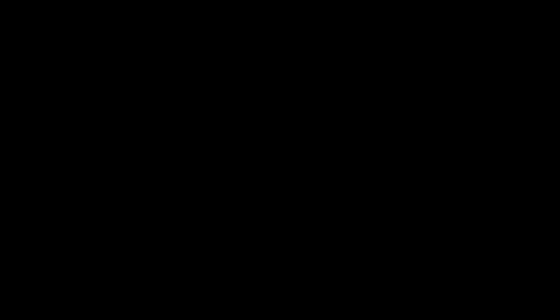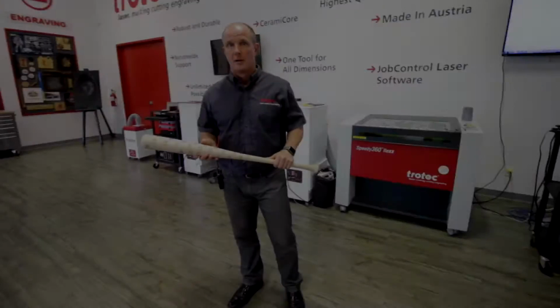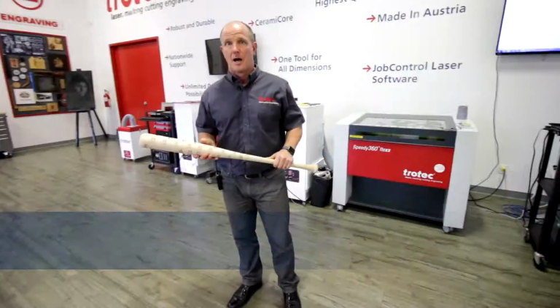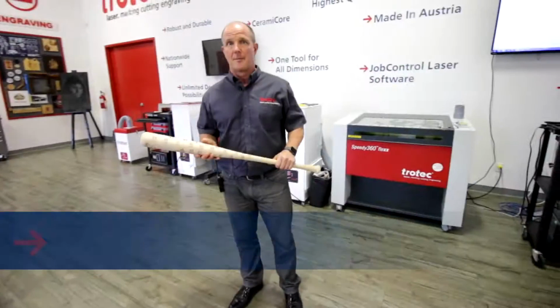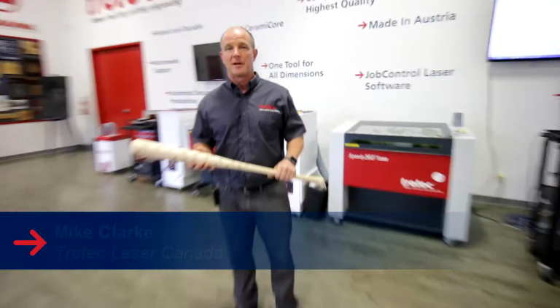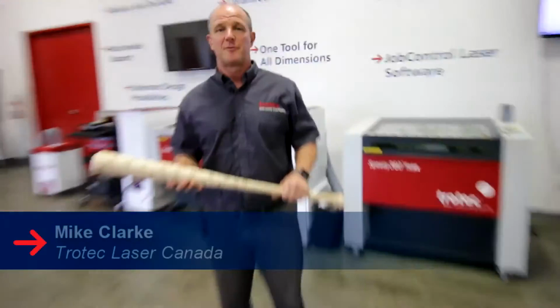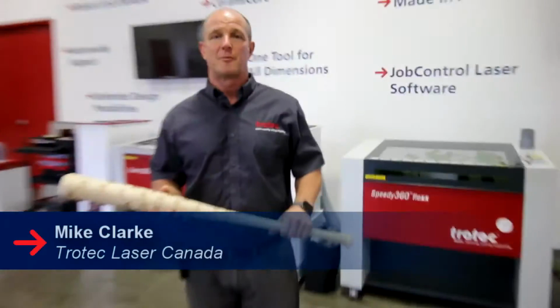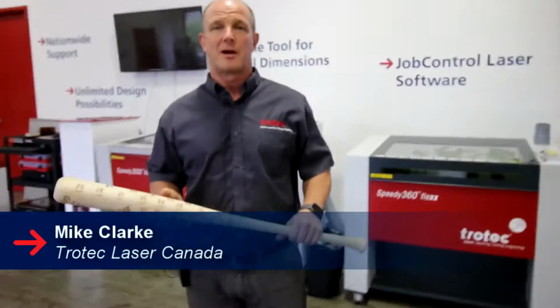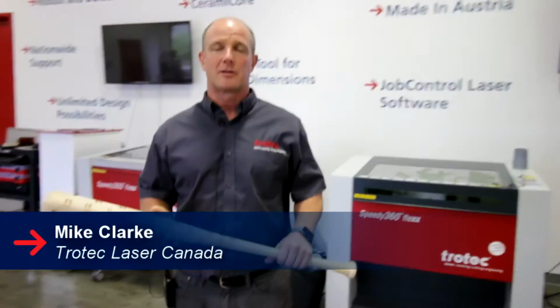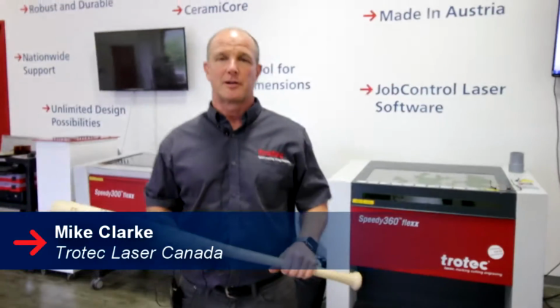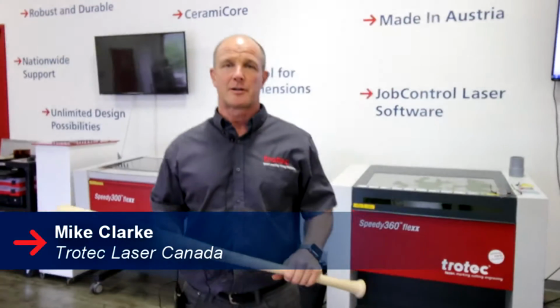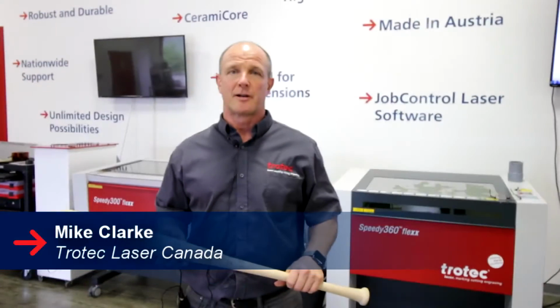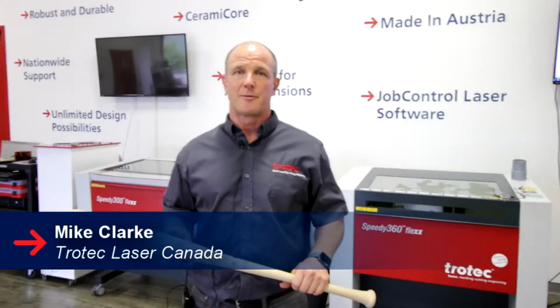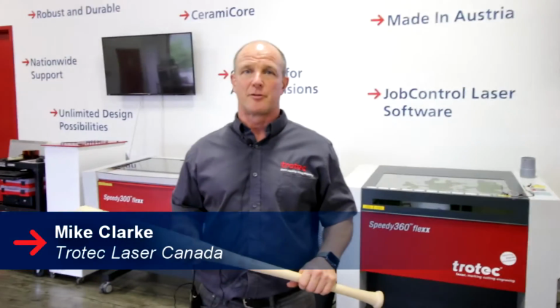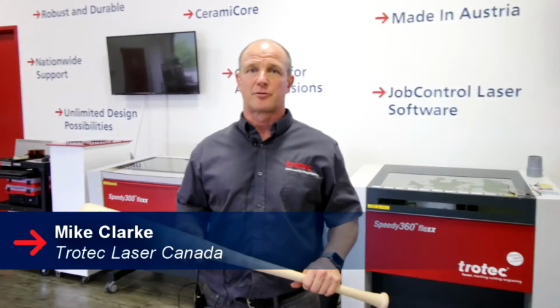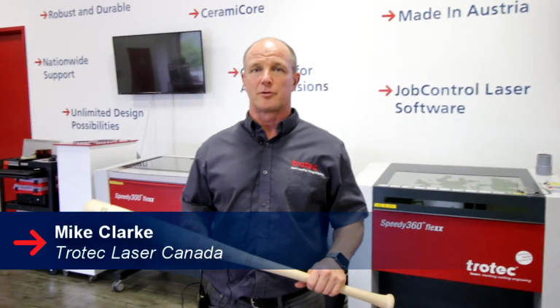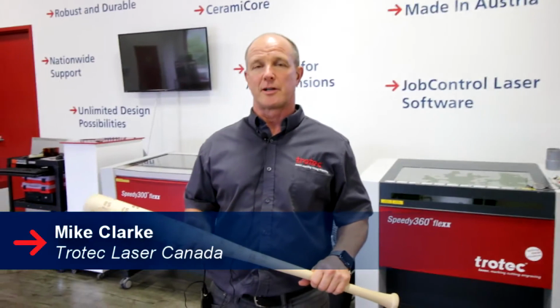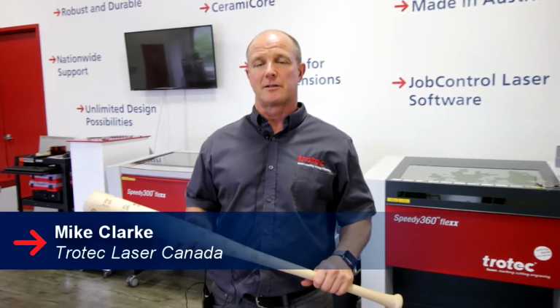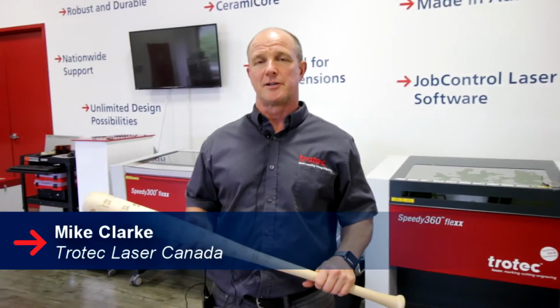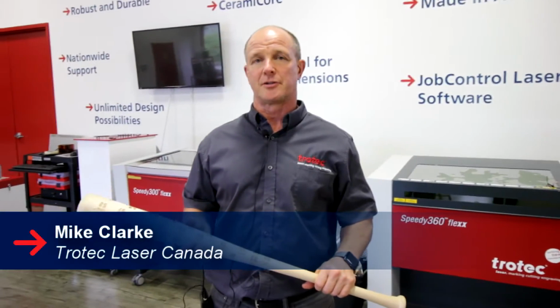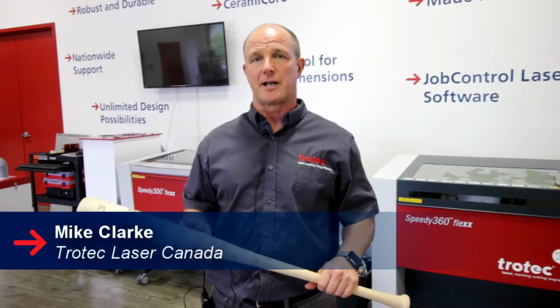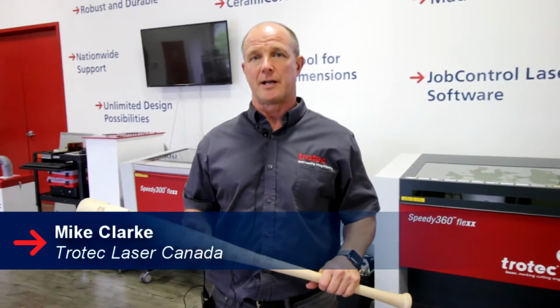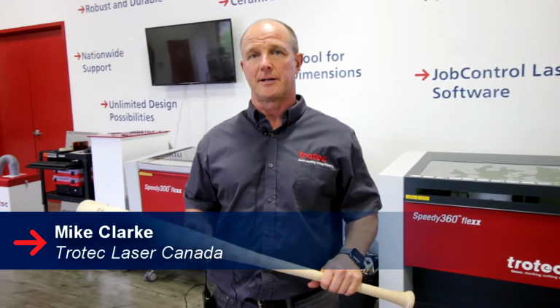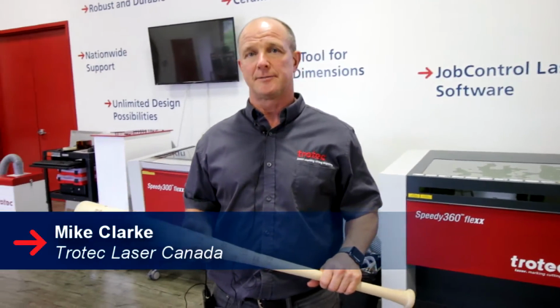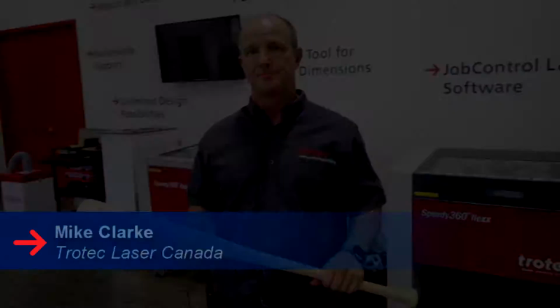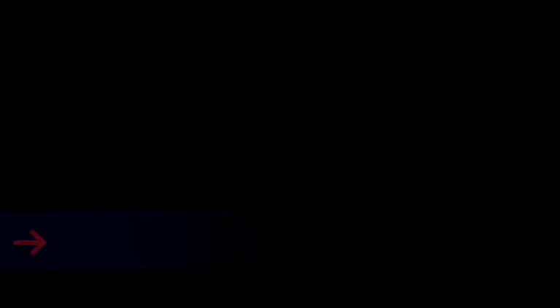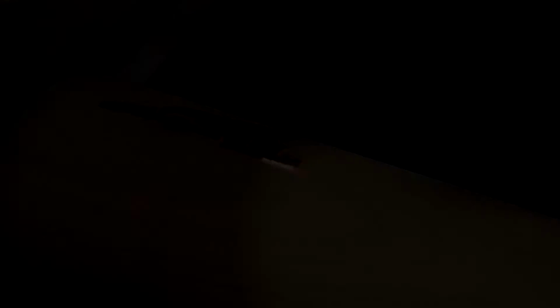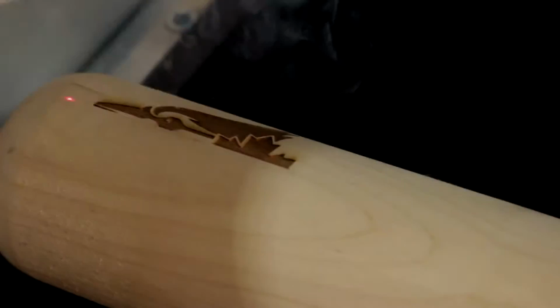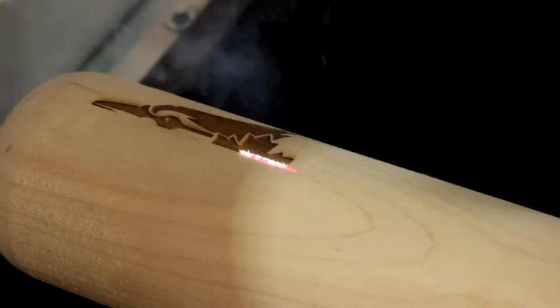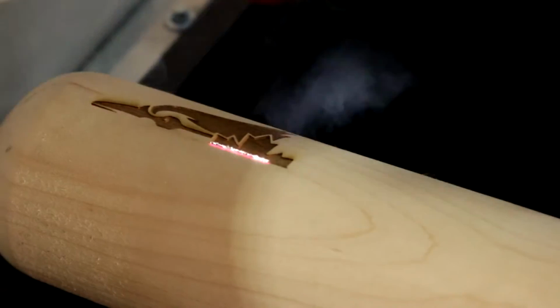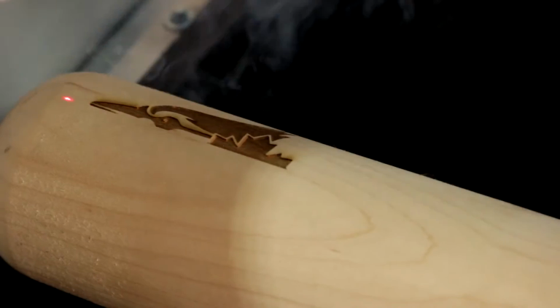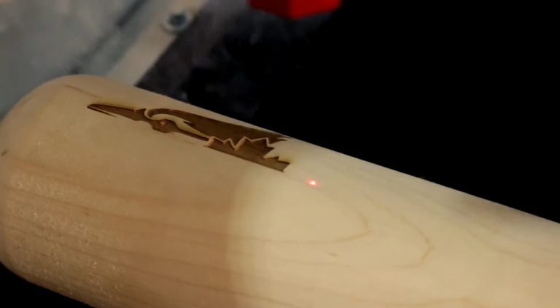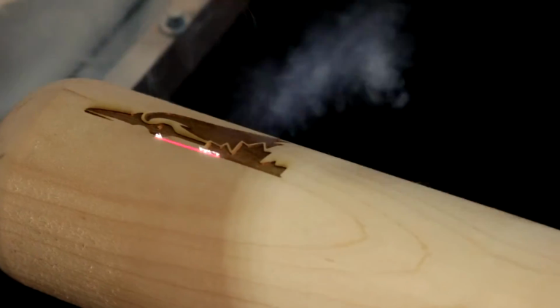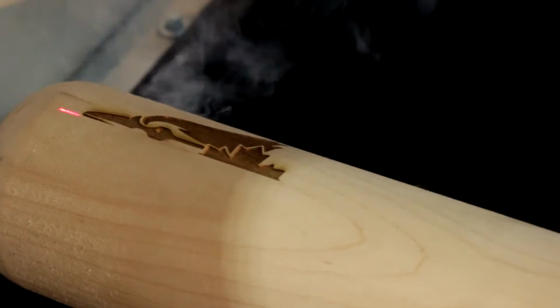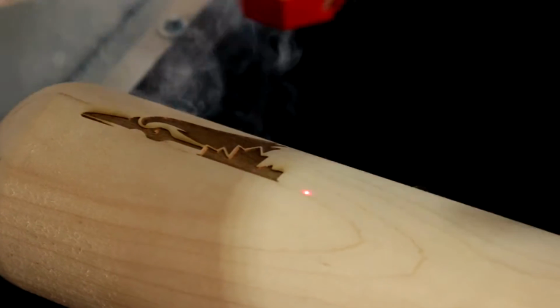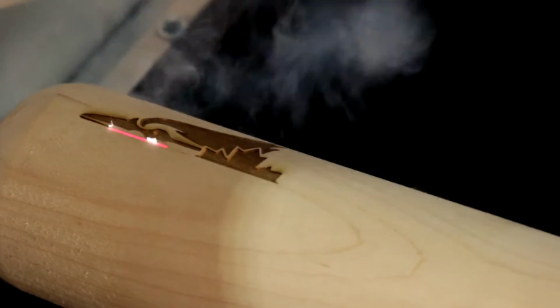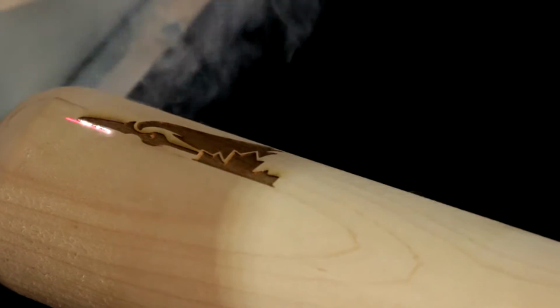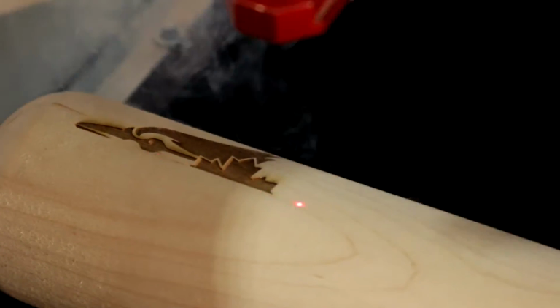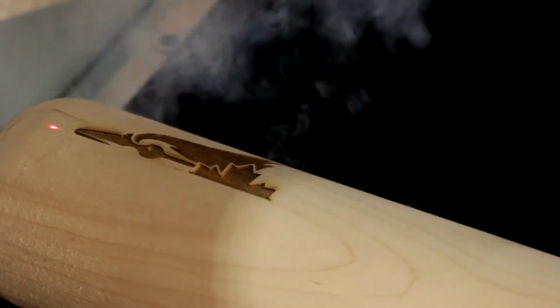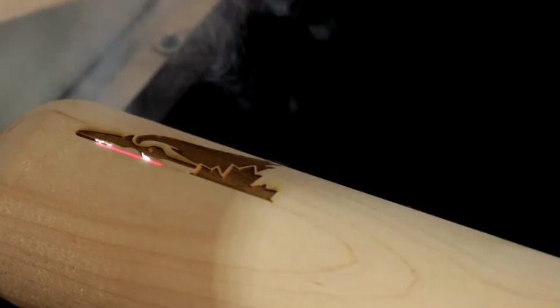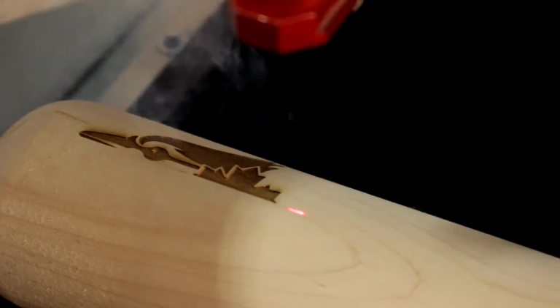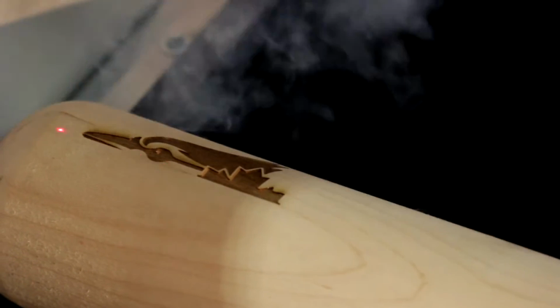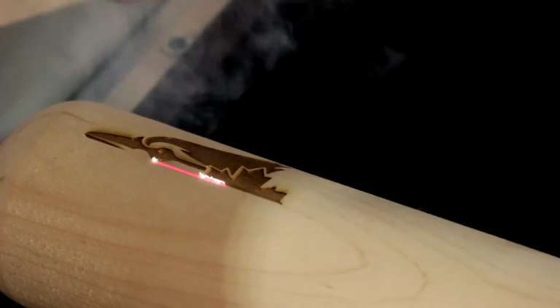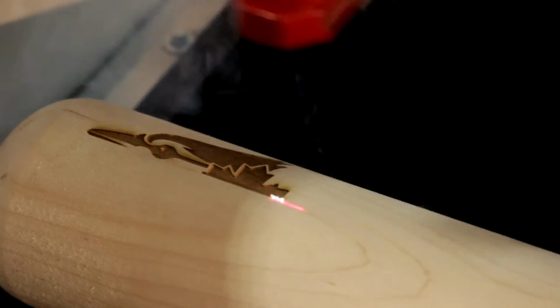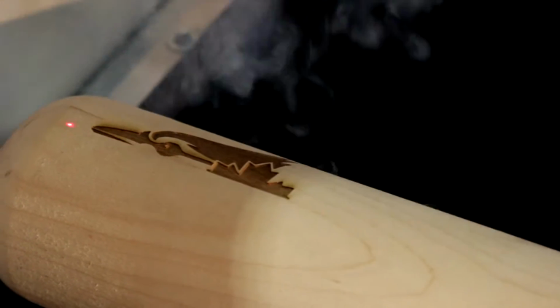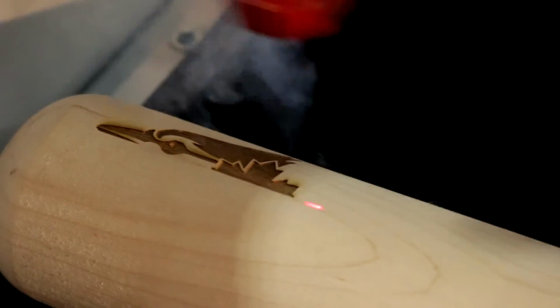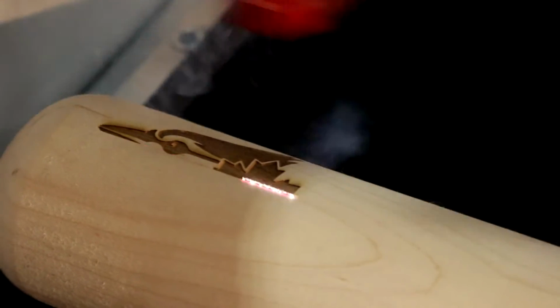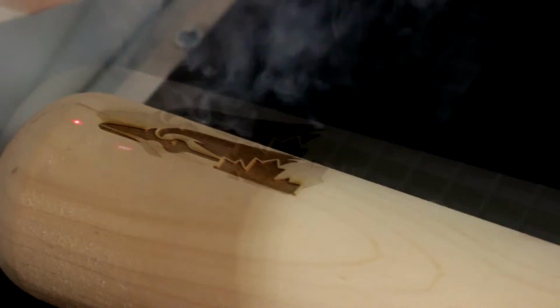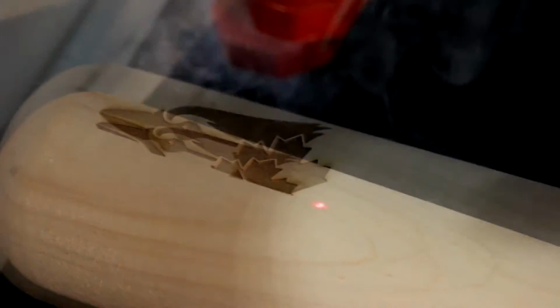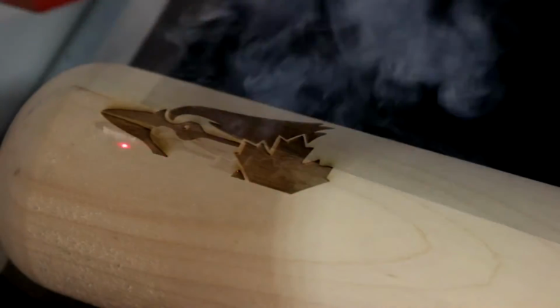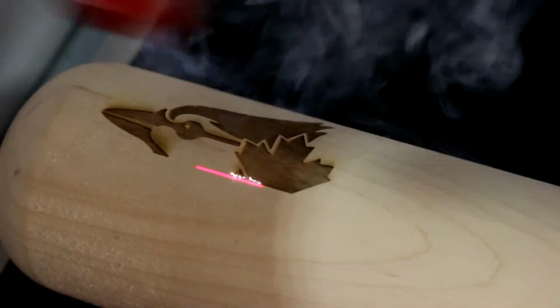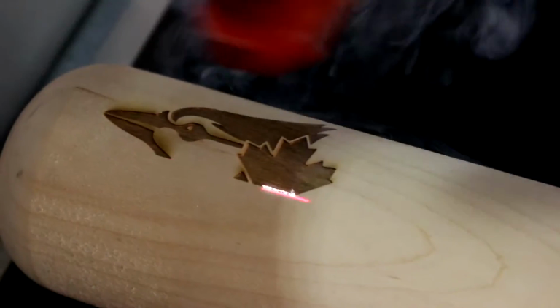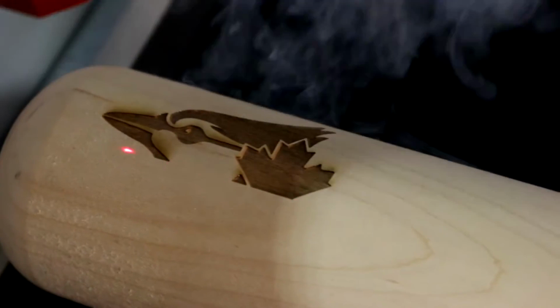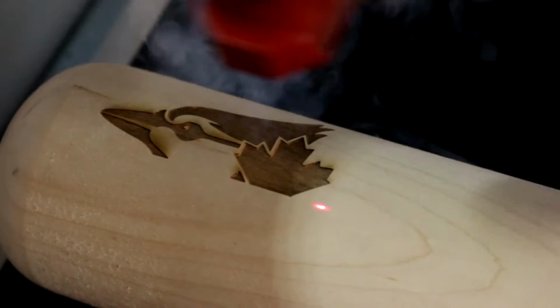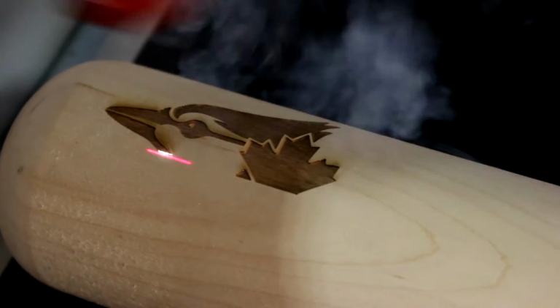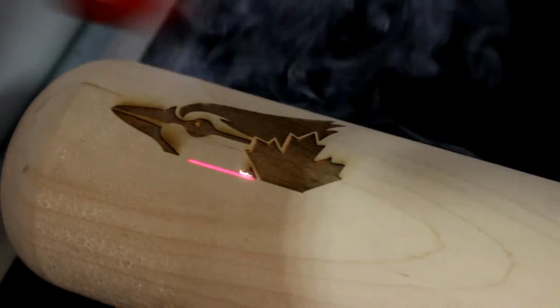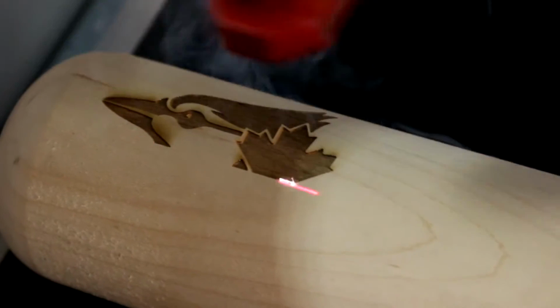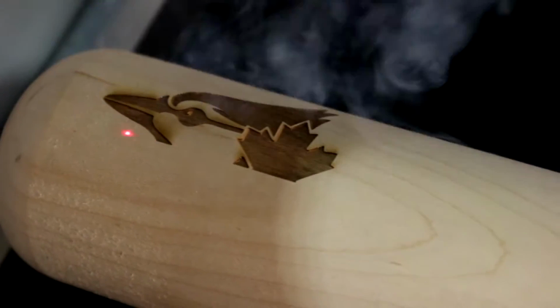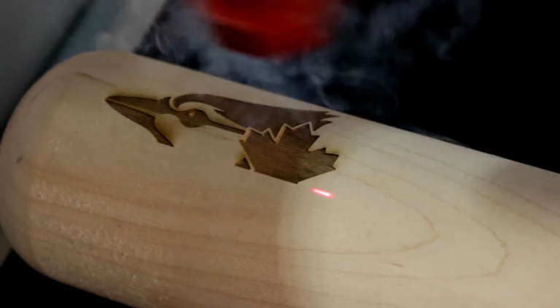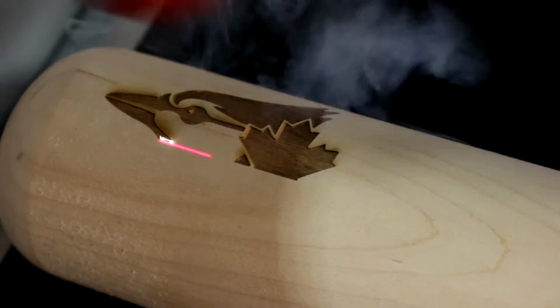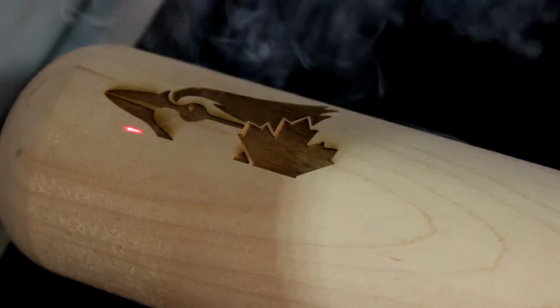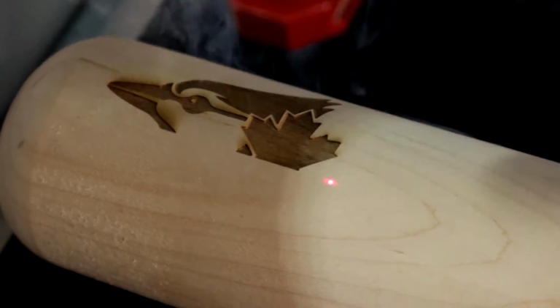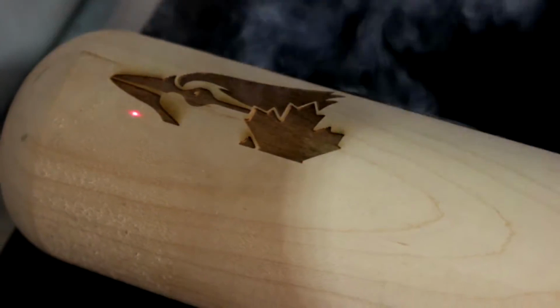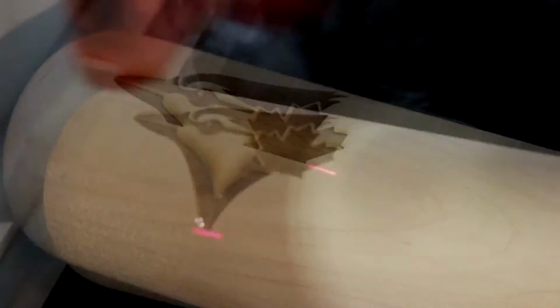Hi, my name is Mike Clark and I'm with Trotec Laser Canada. Today we're going to be engraving Canada's team, the Toronto Blue Jays, on this bat.